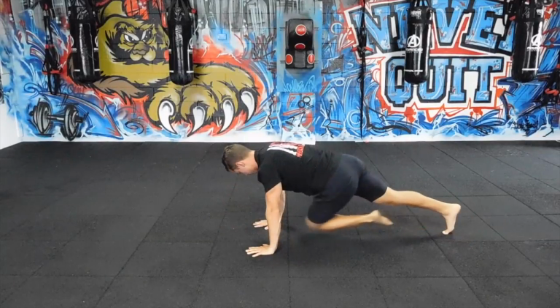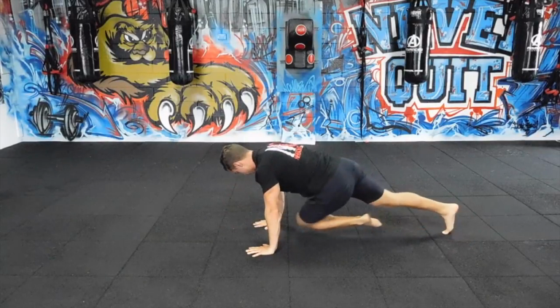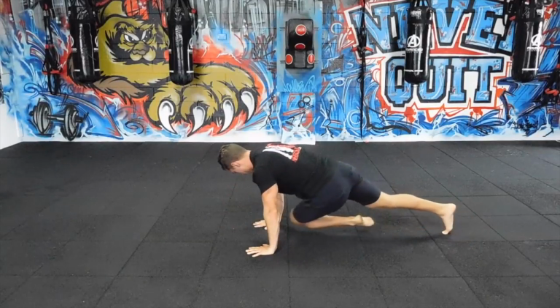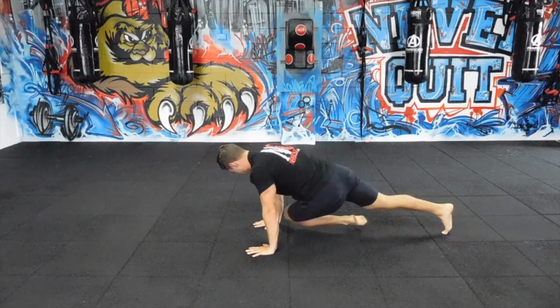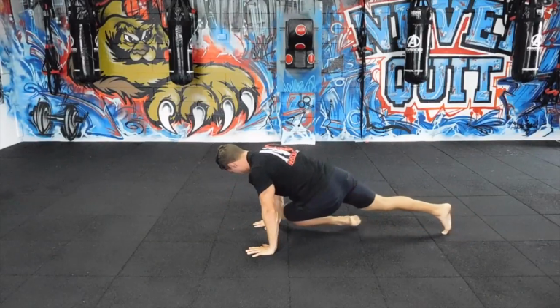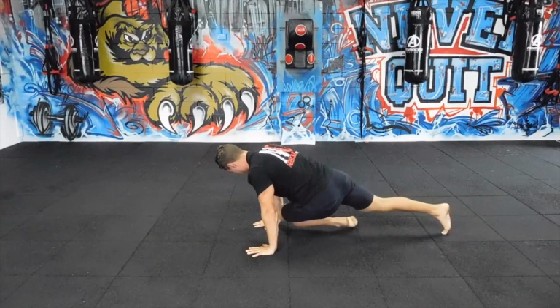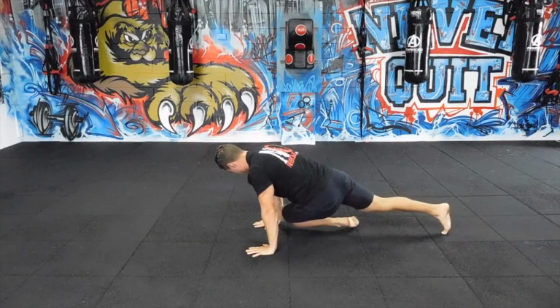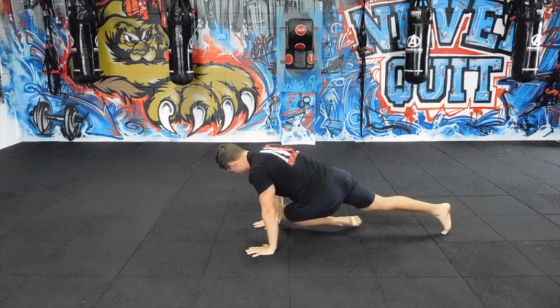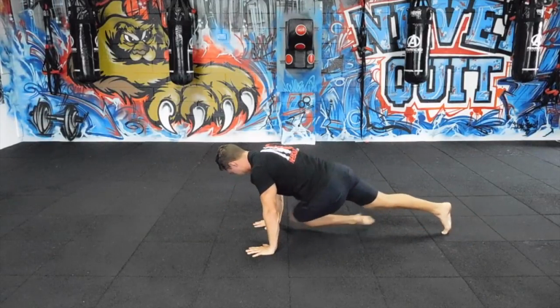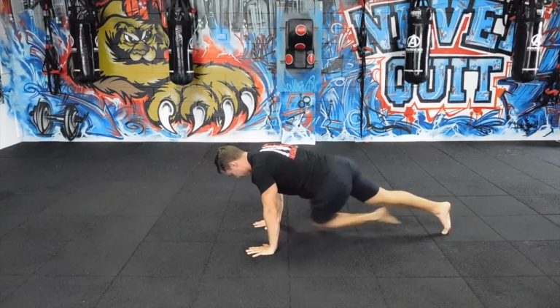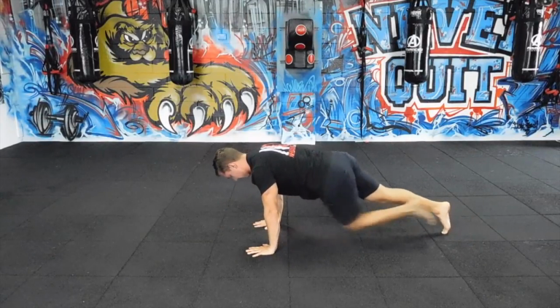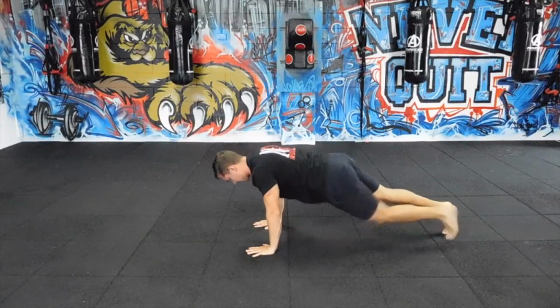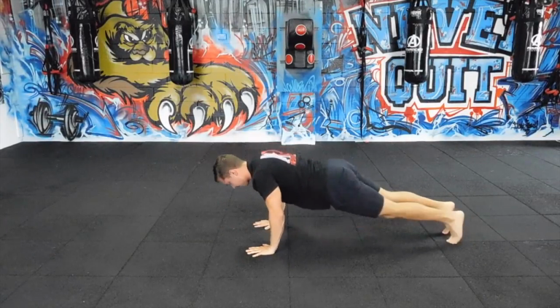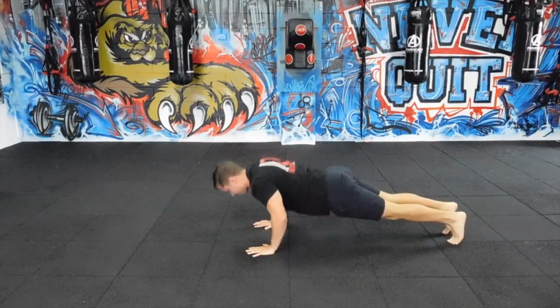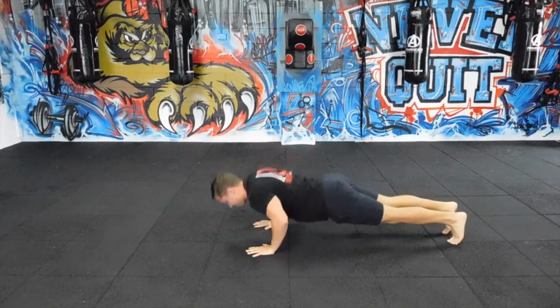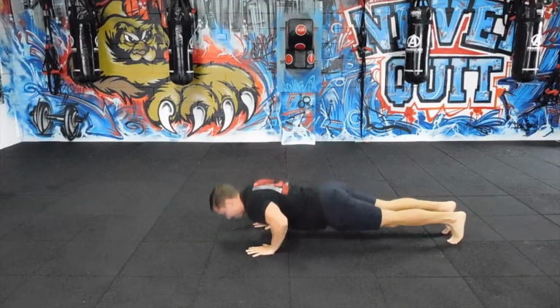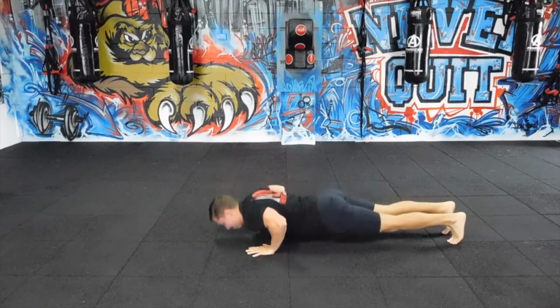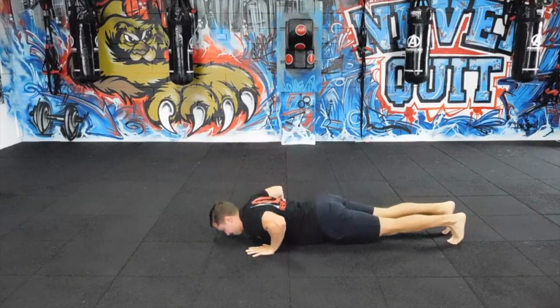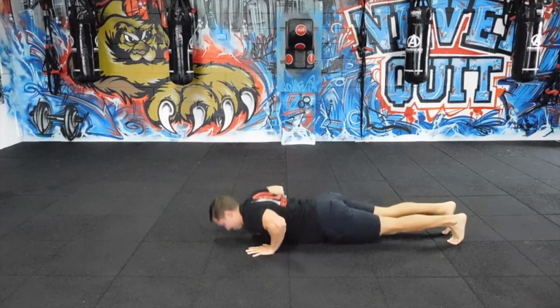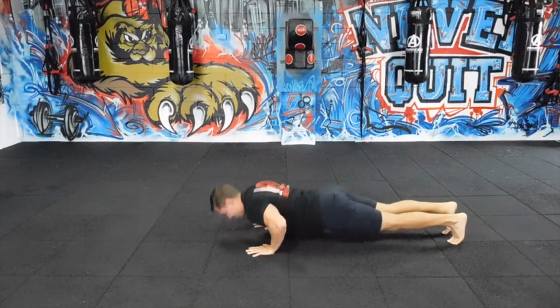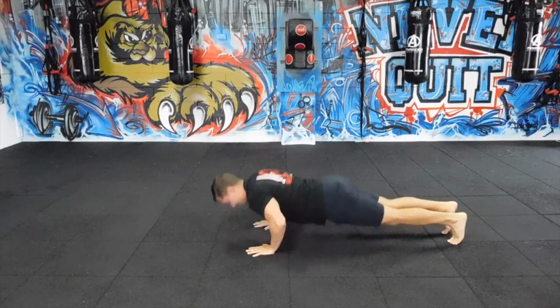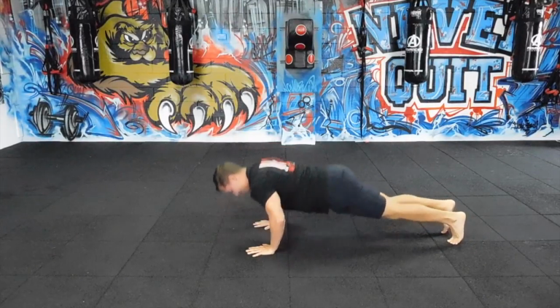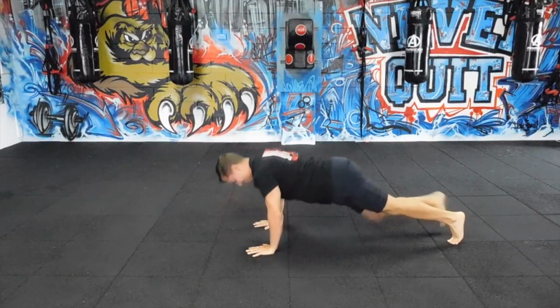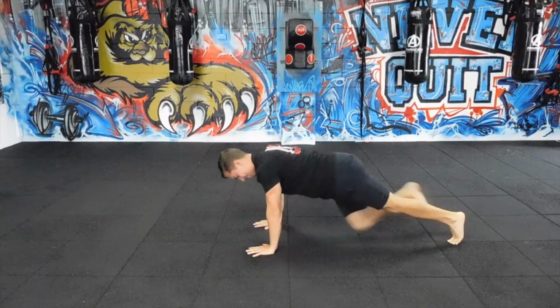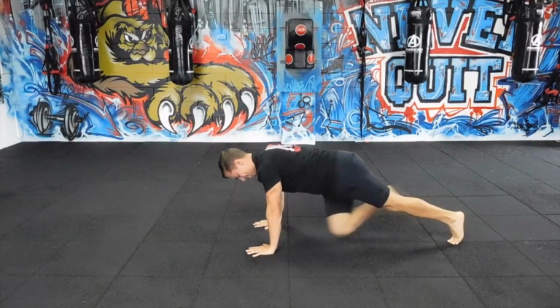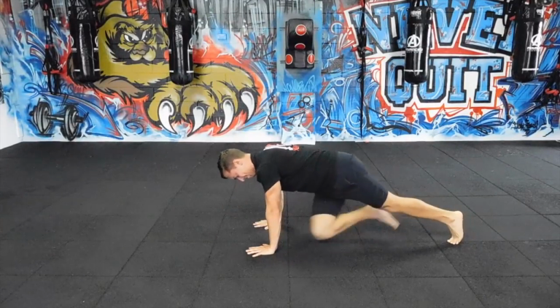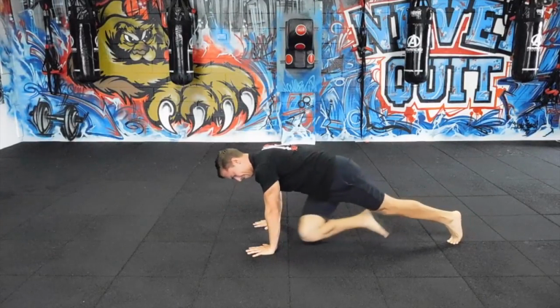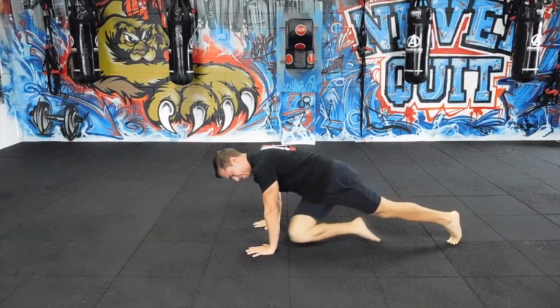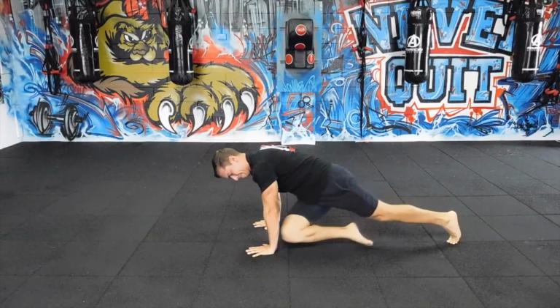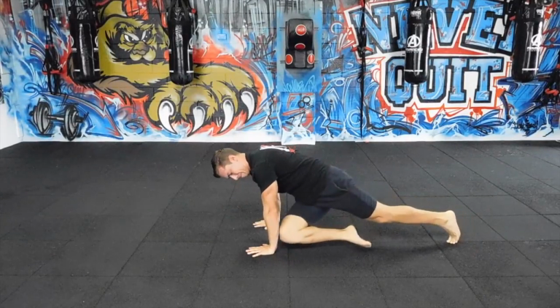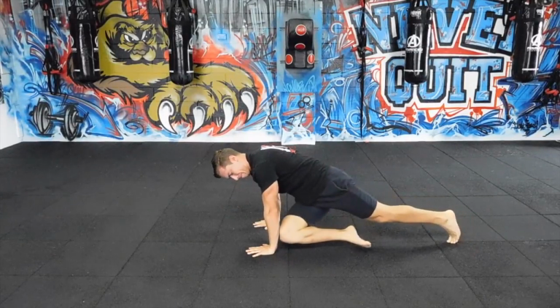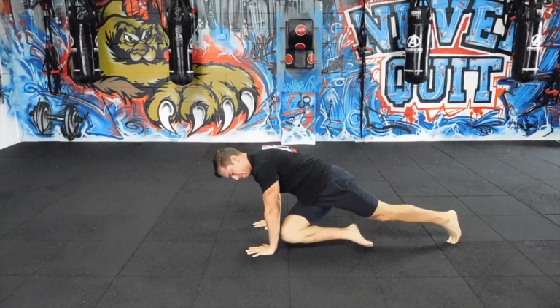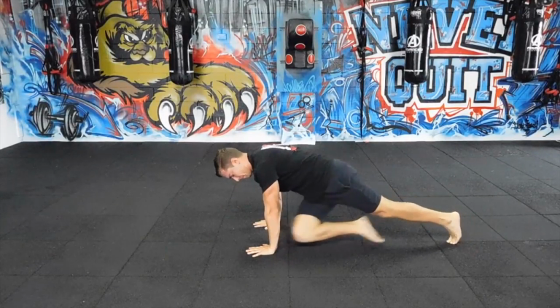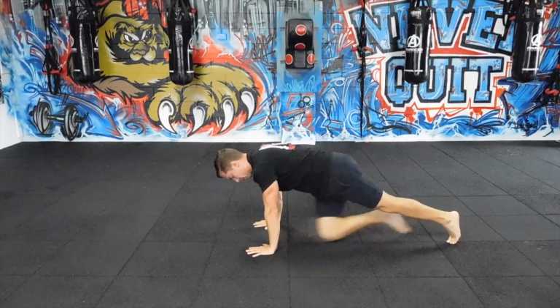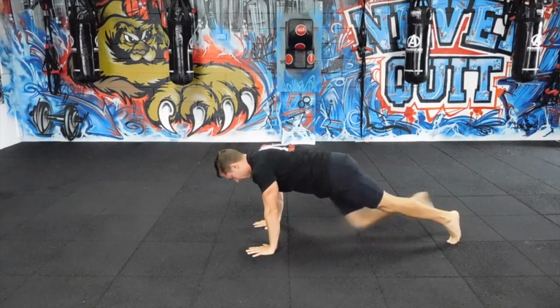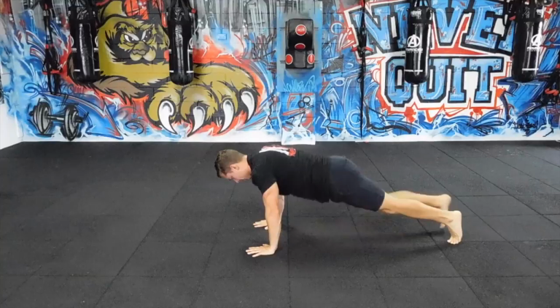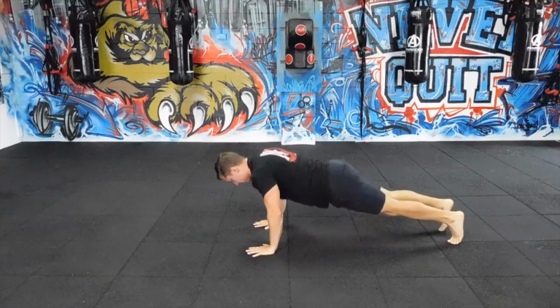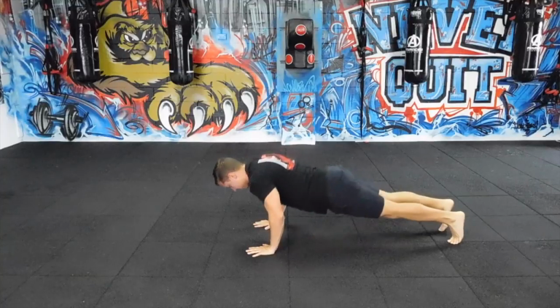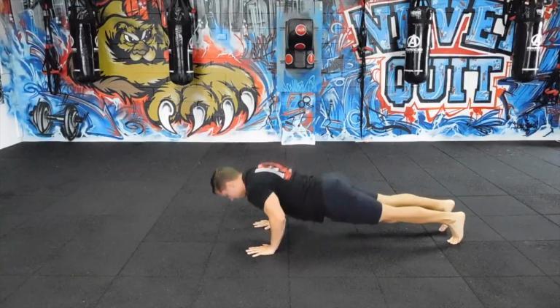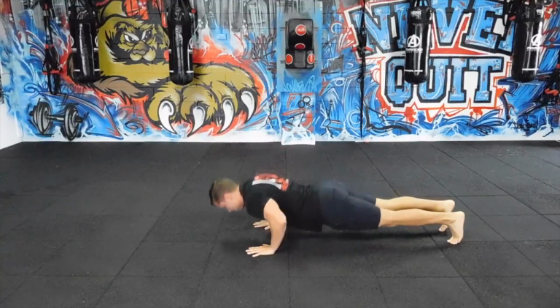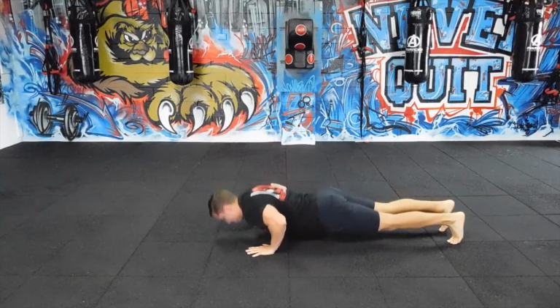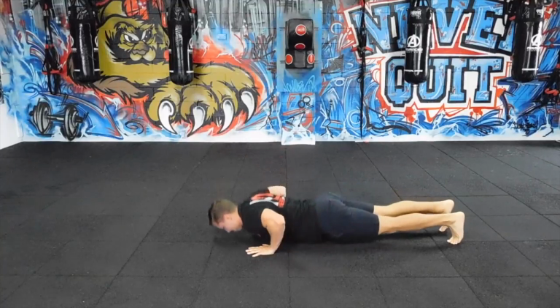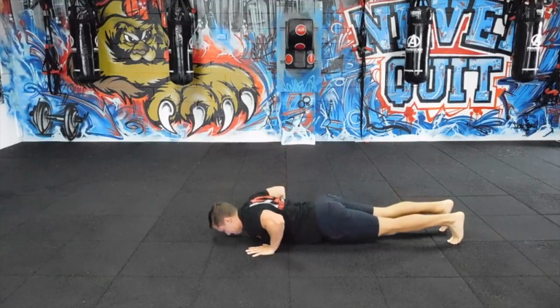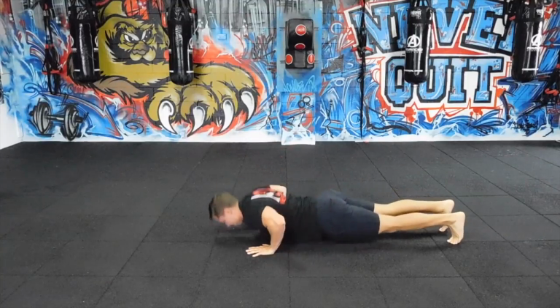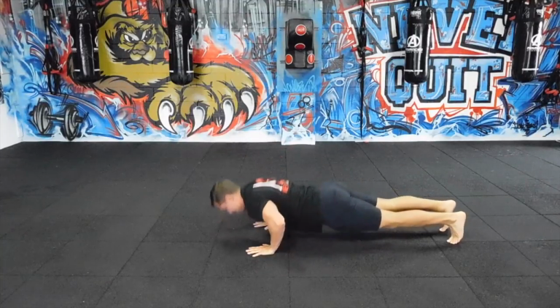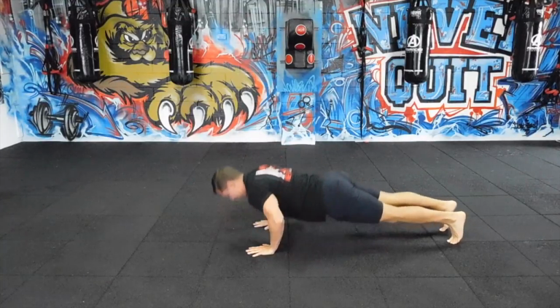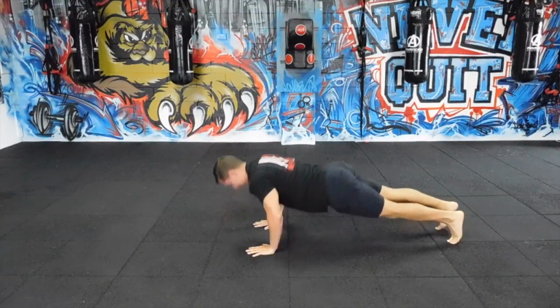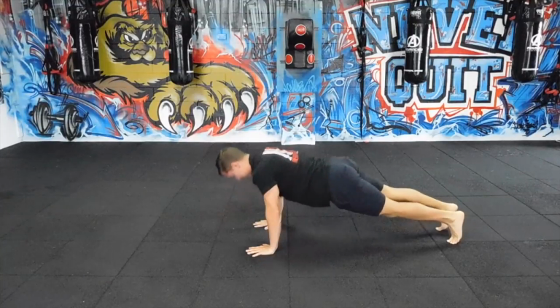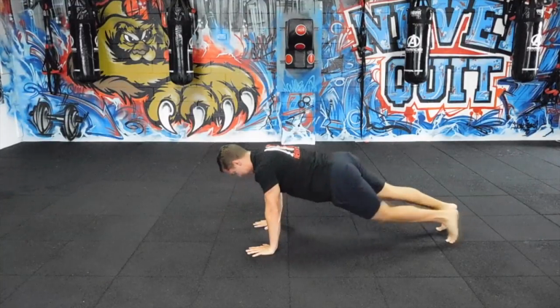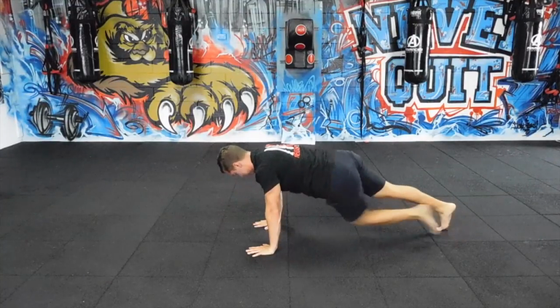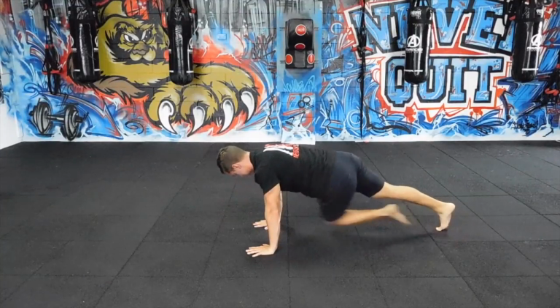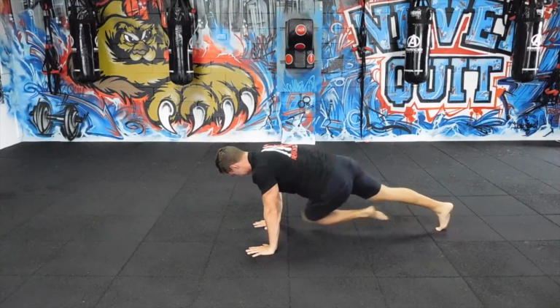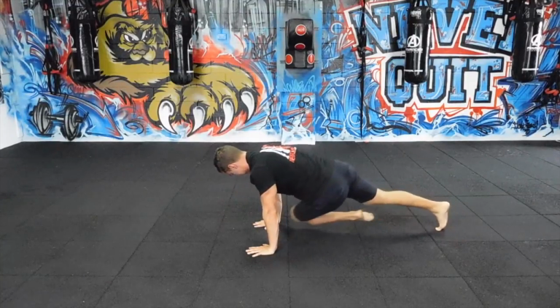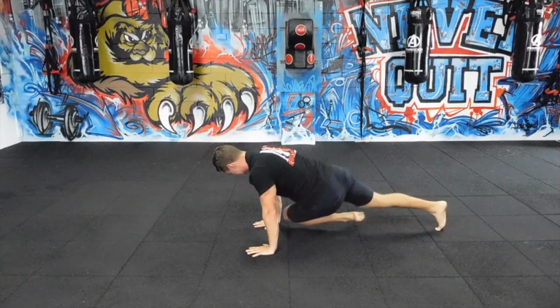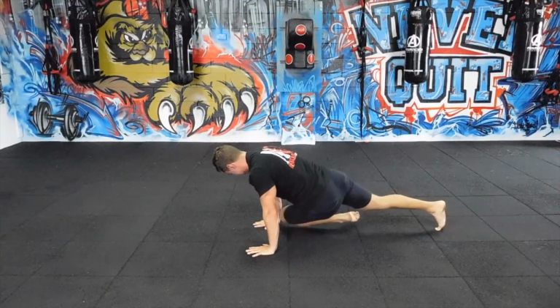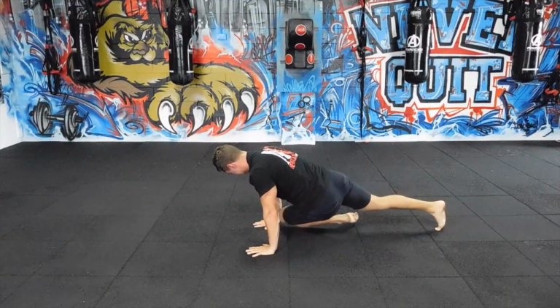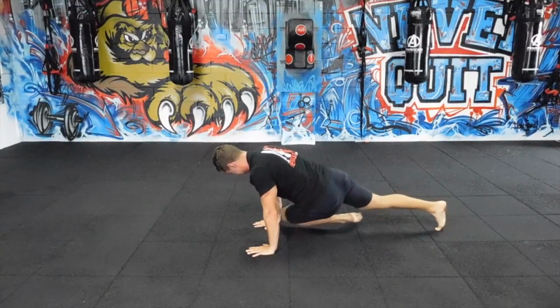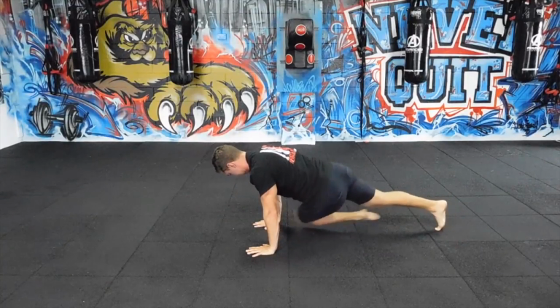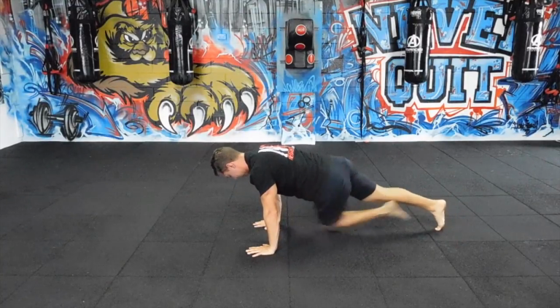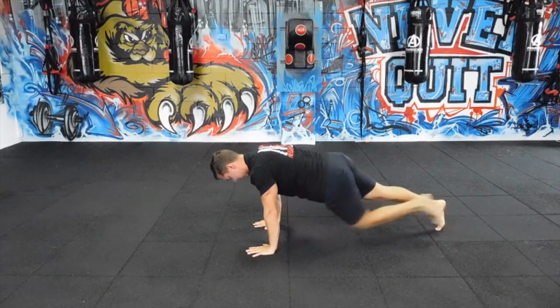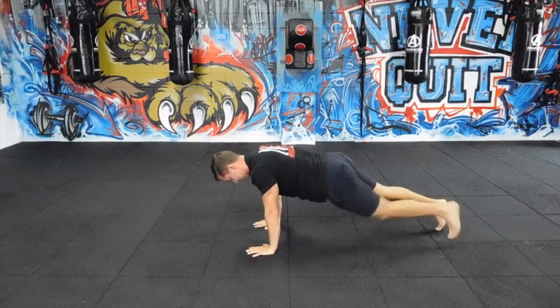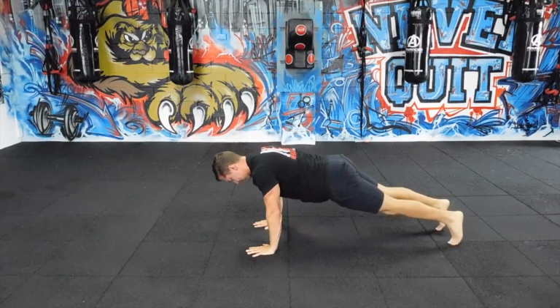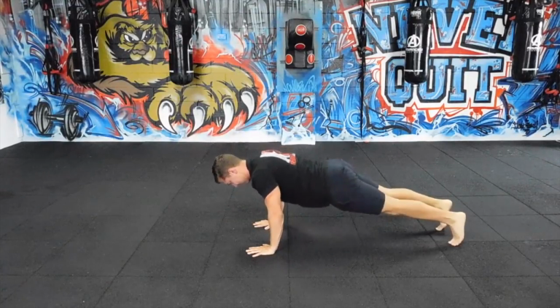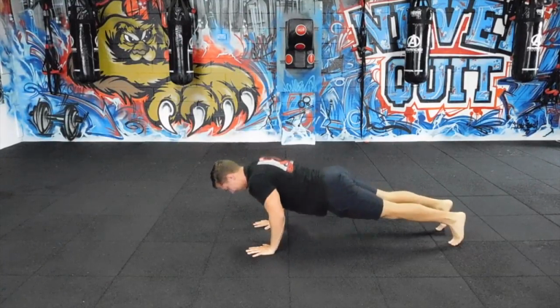The next one, I'm going to drive all the way across the body, bringing my knee right to my forearm. I'm going to perform multiple reps.